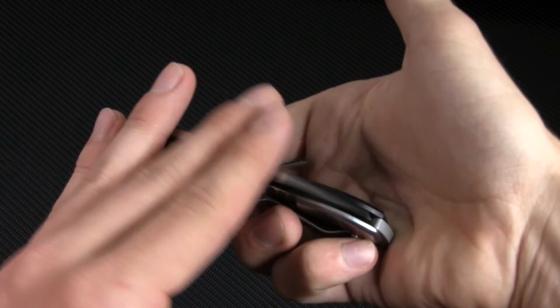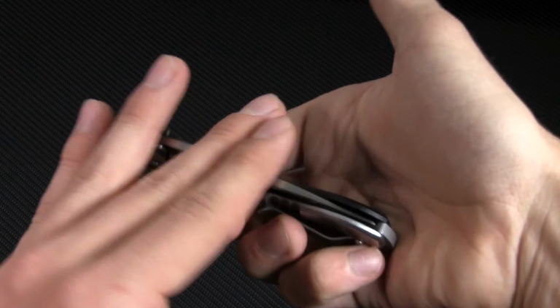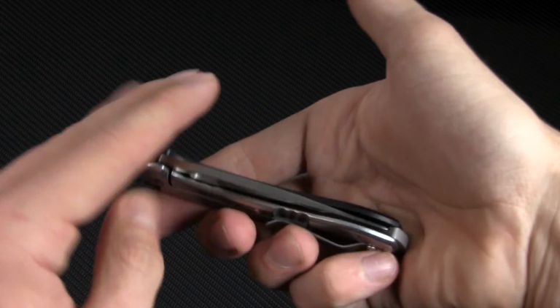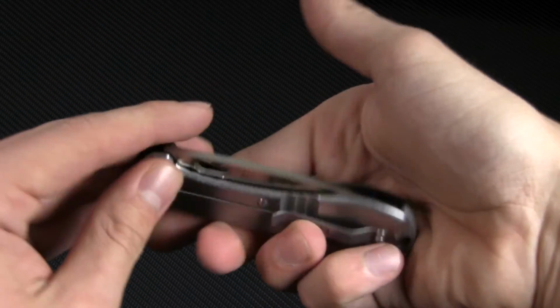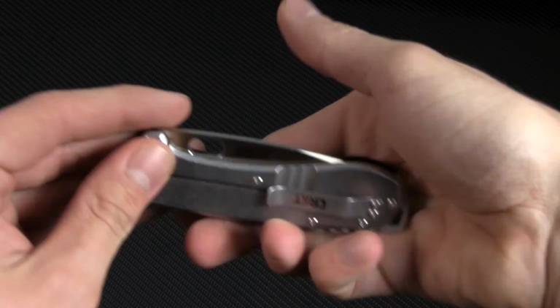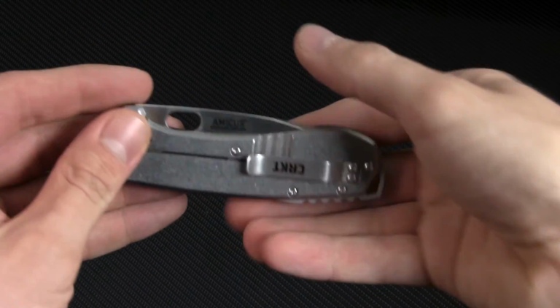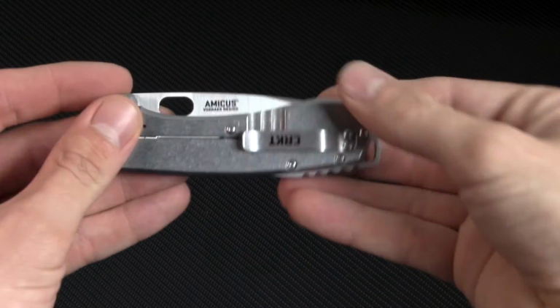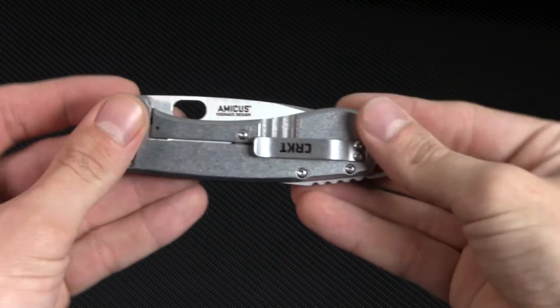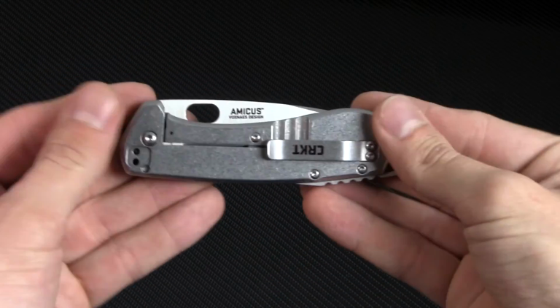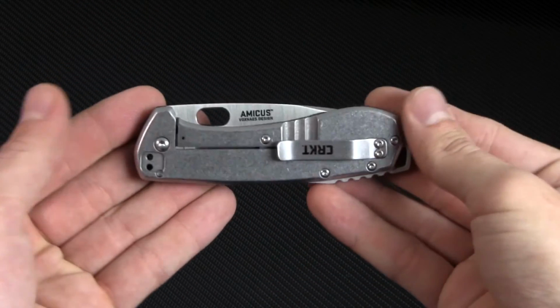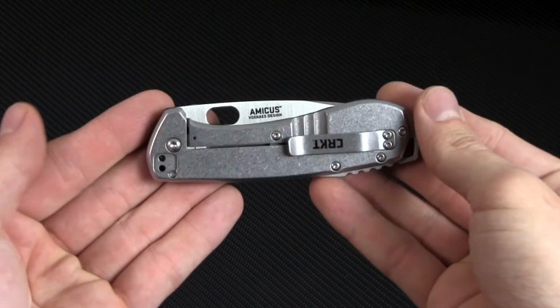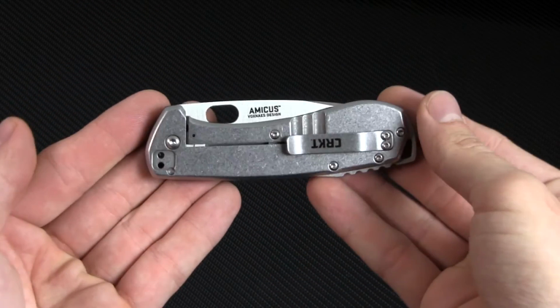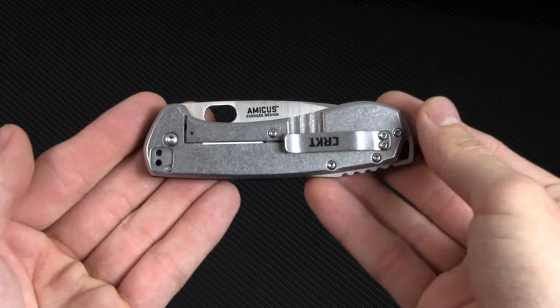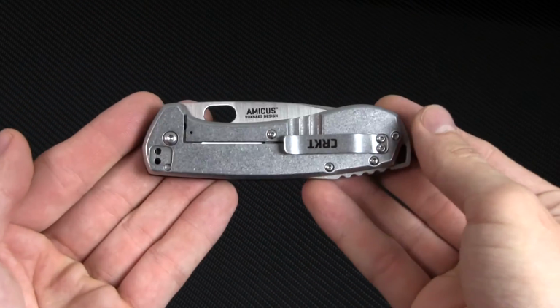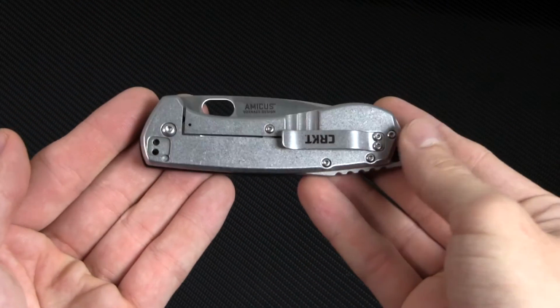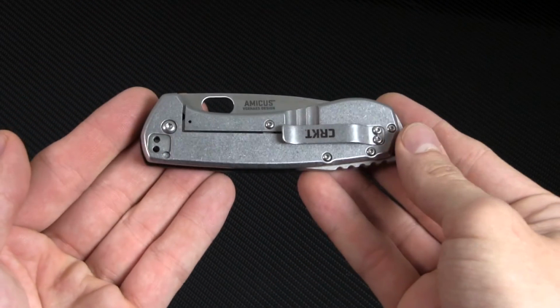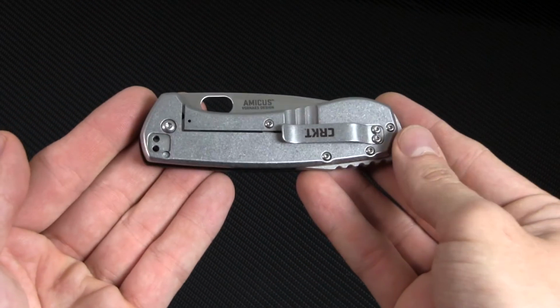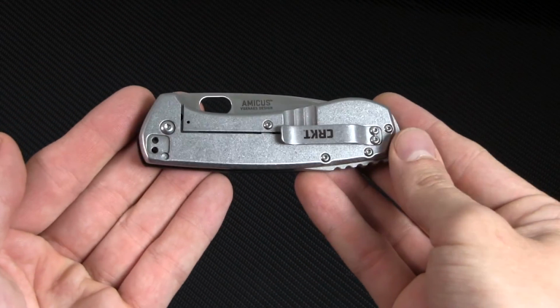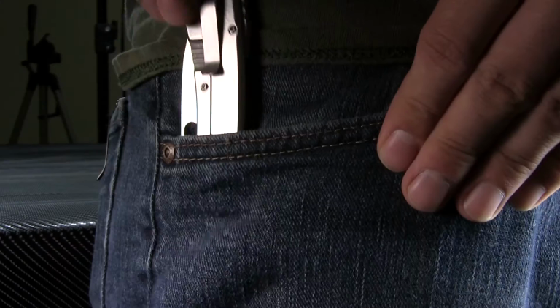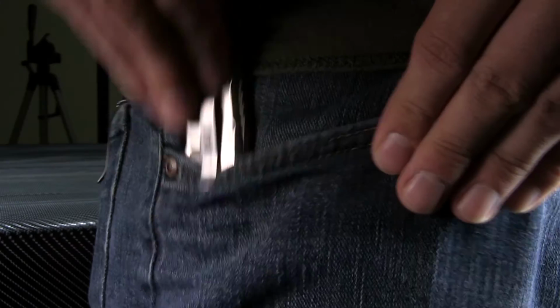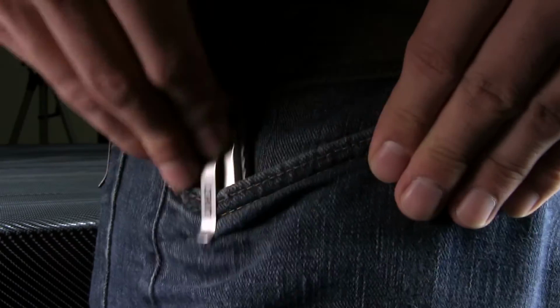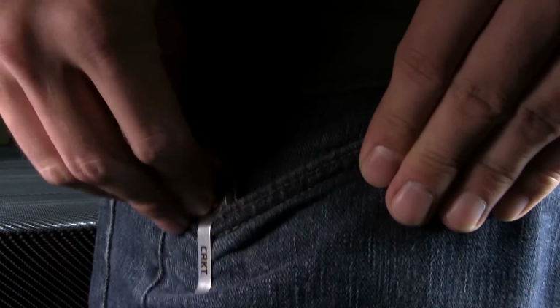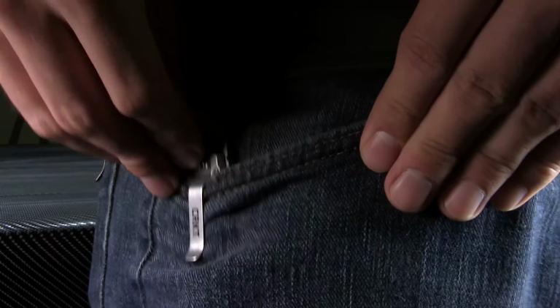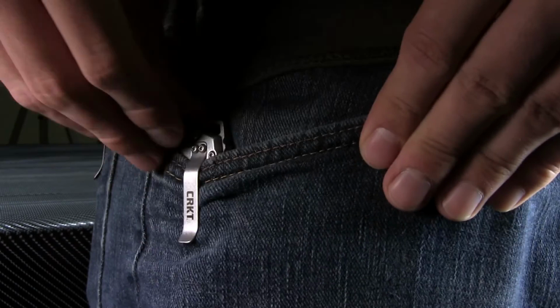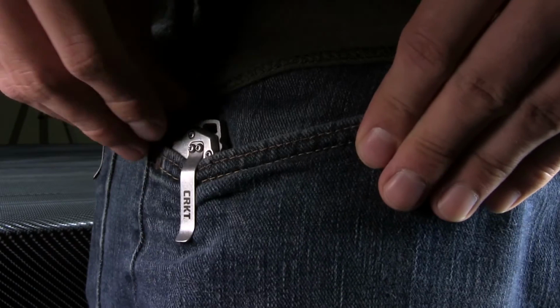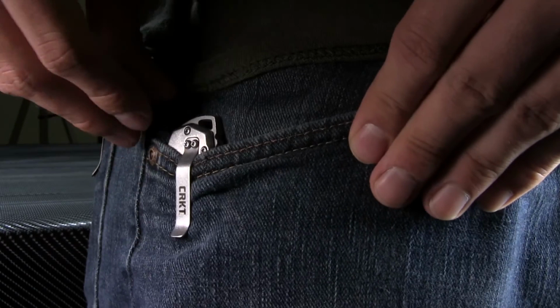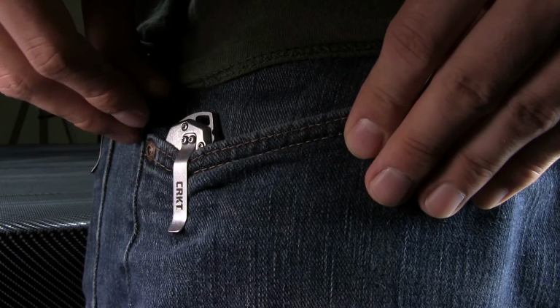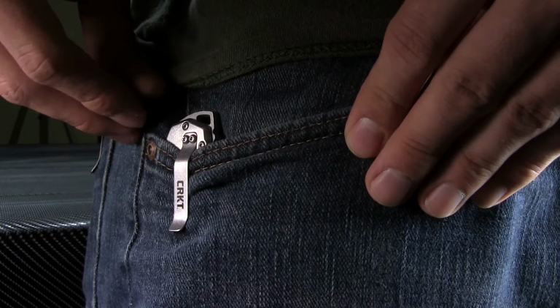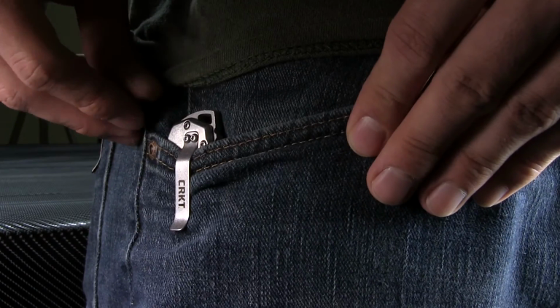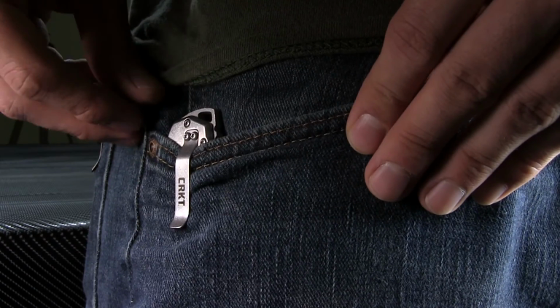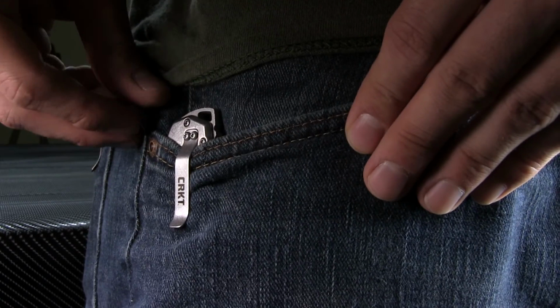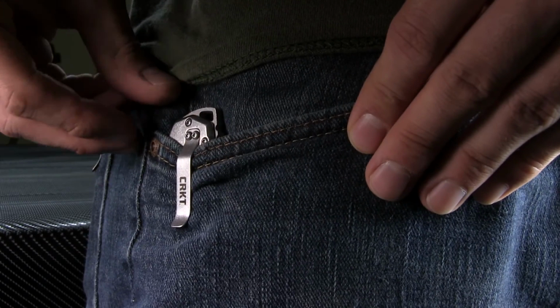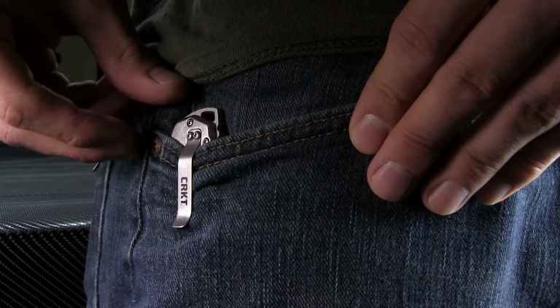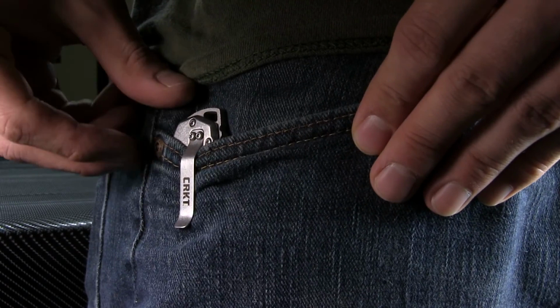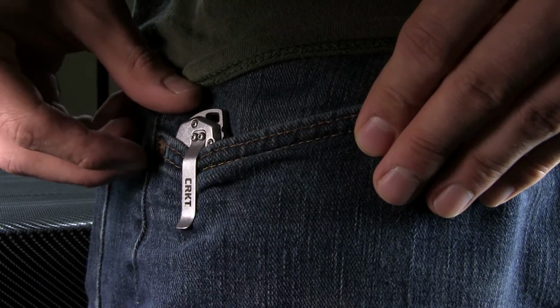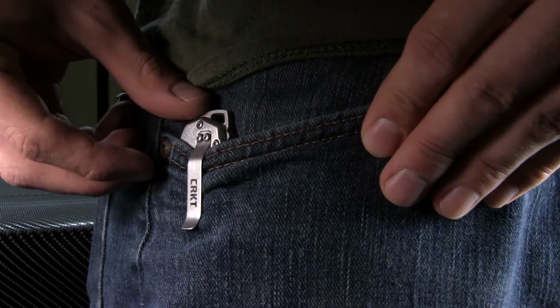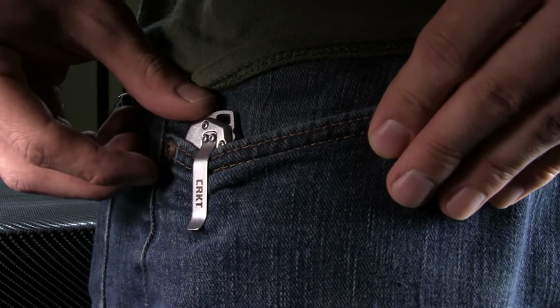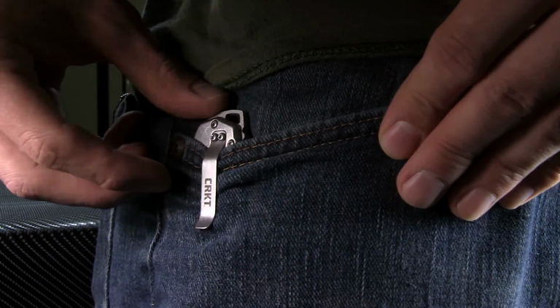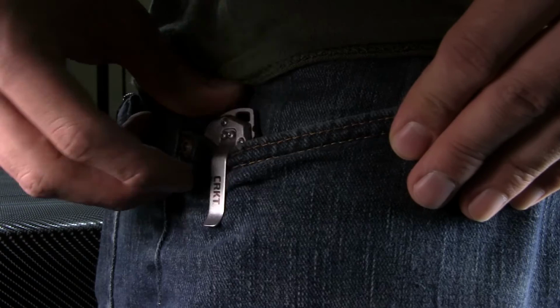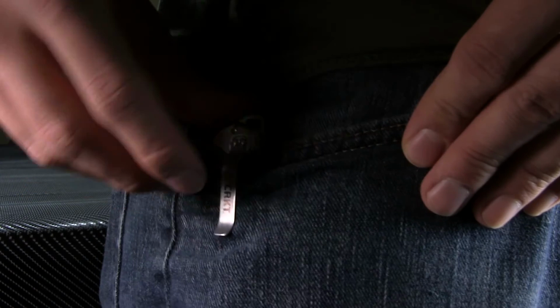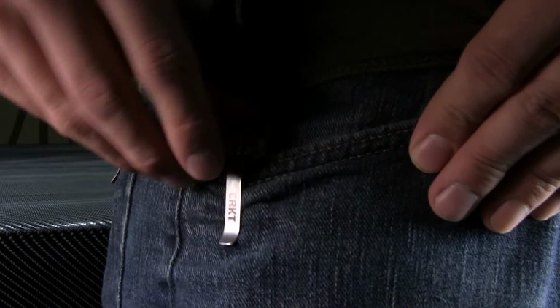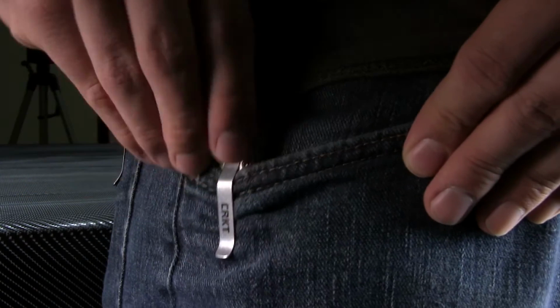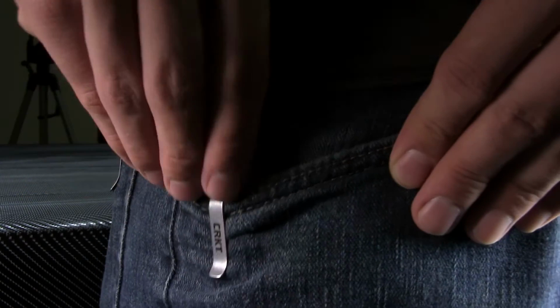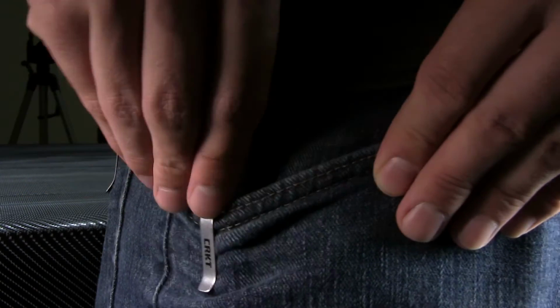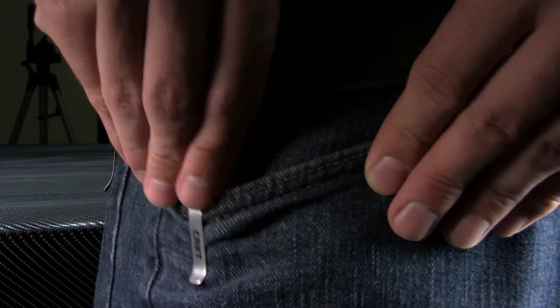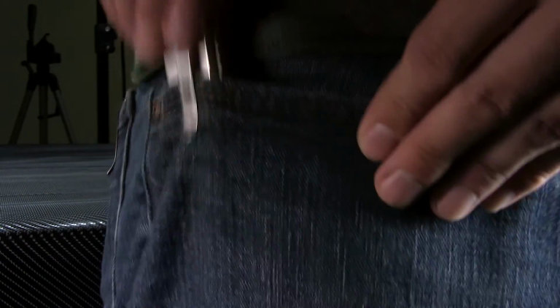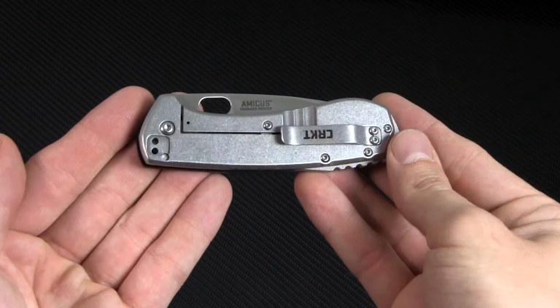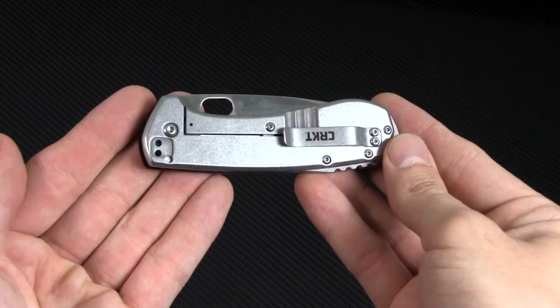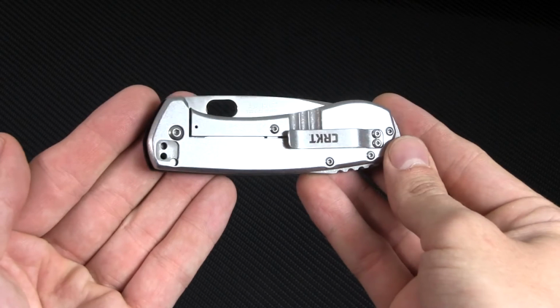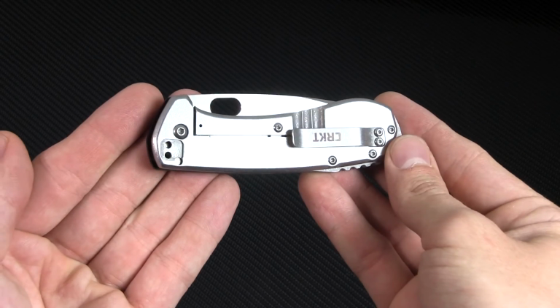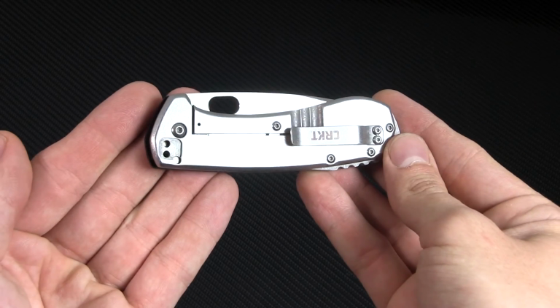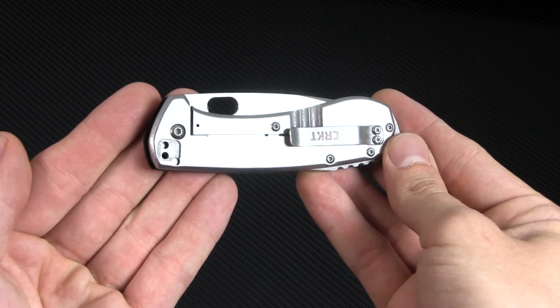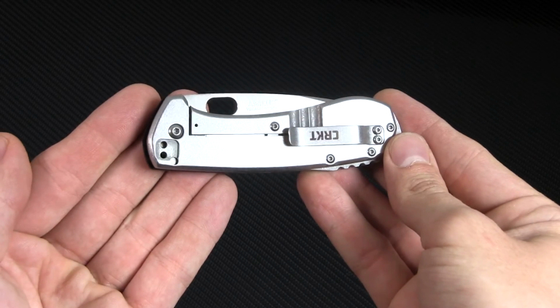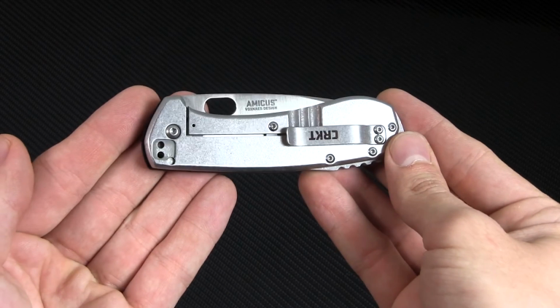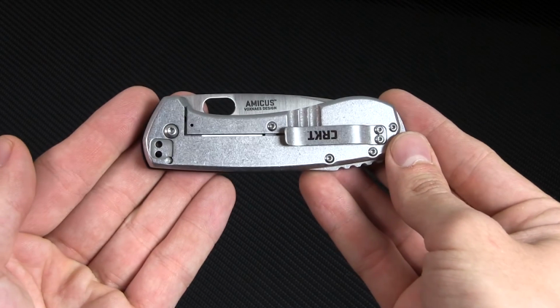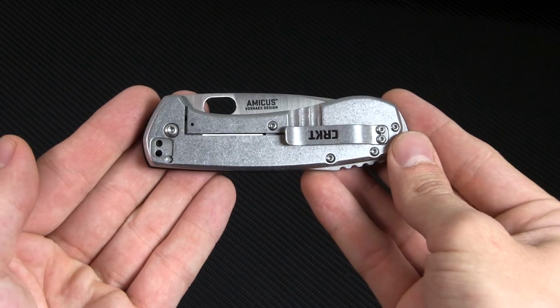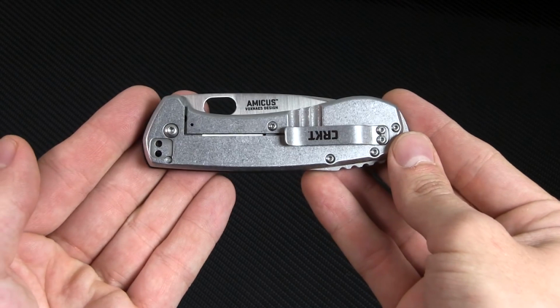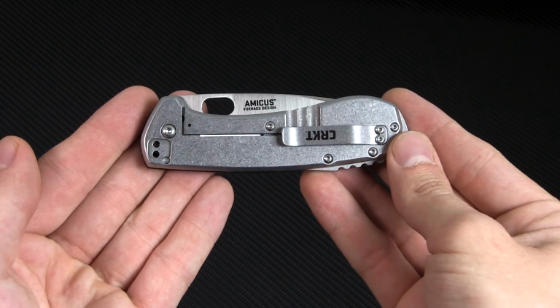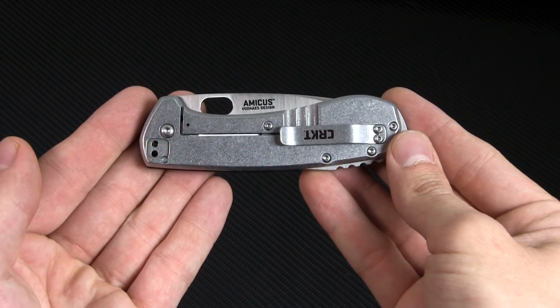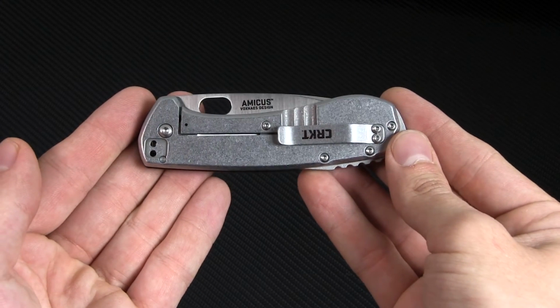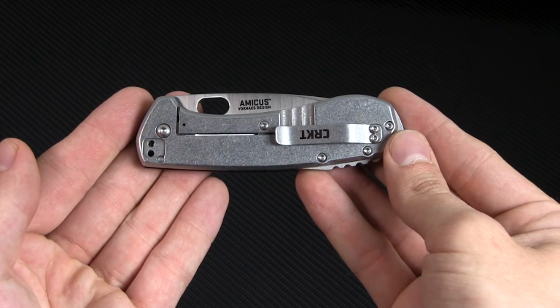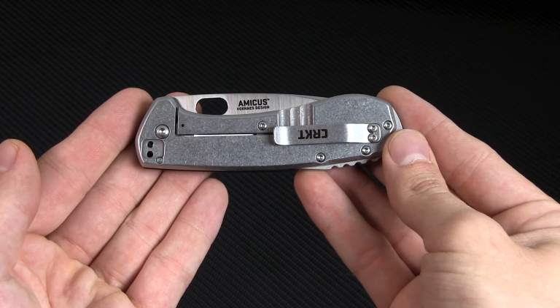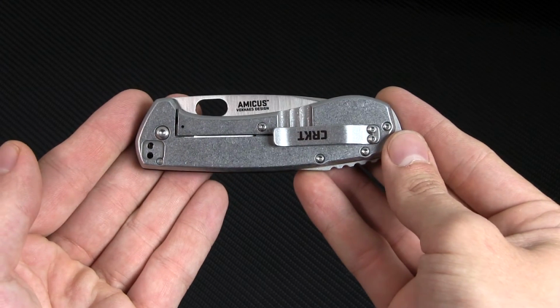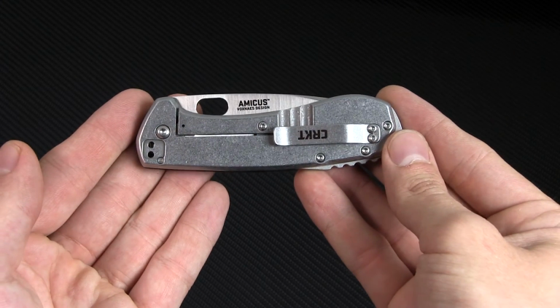To round out the features, we have a stainless steel pocket clip, which offers a nice, tight hold and can be positioned for tip-up or tip-down carry on the right side.